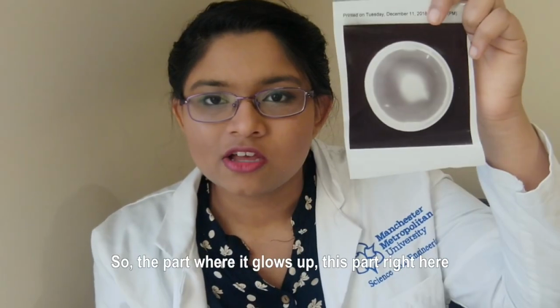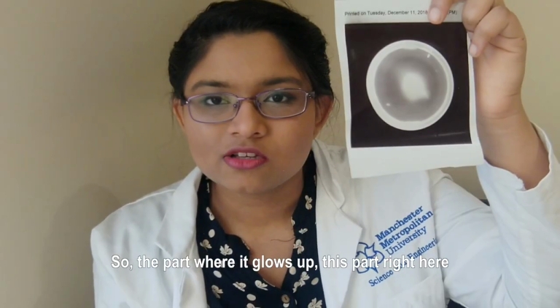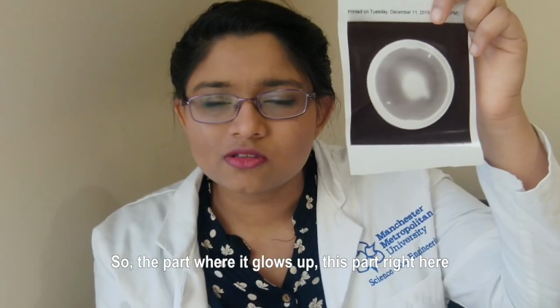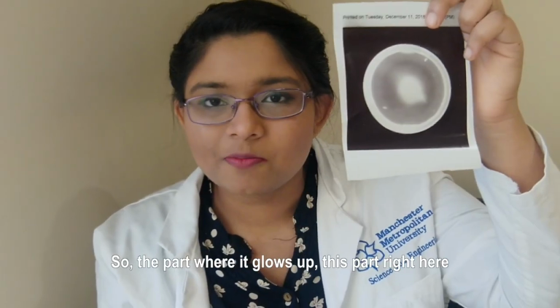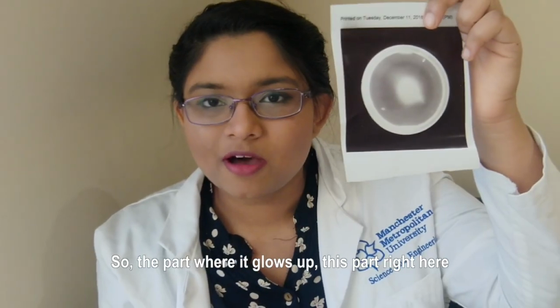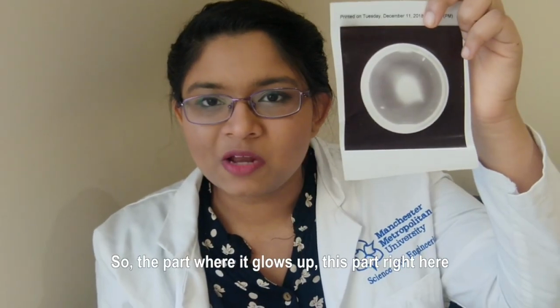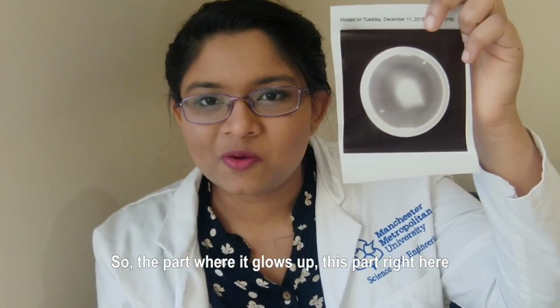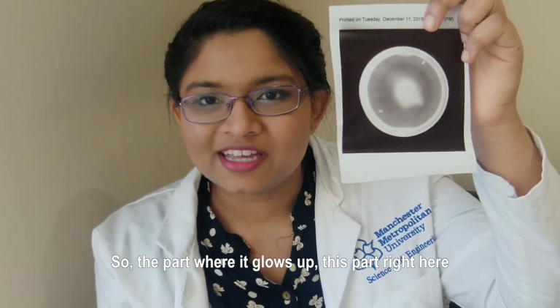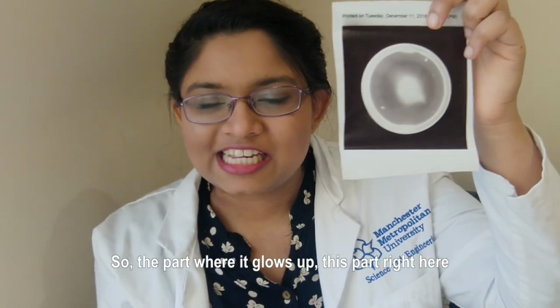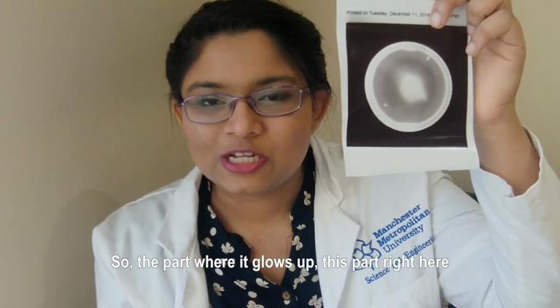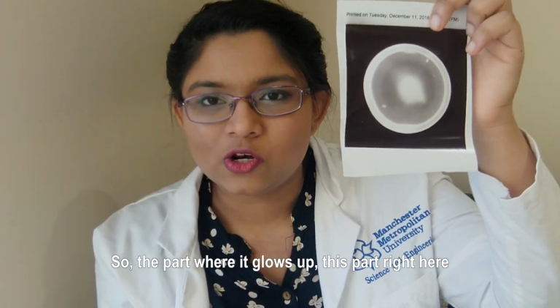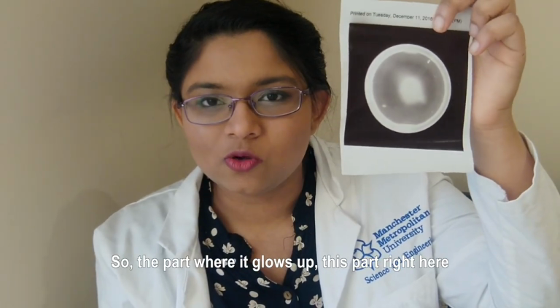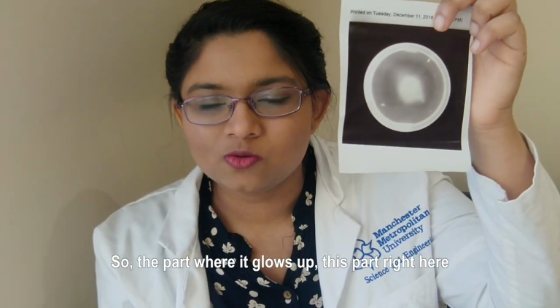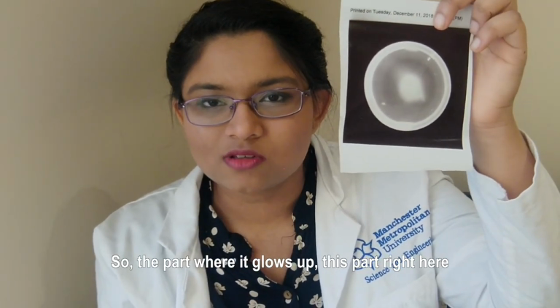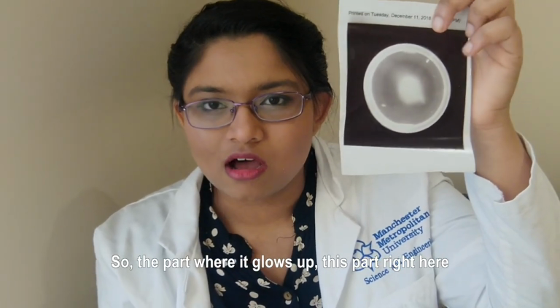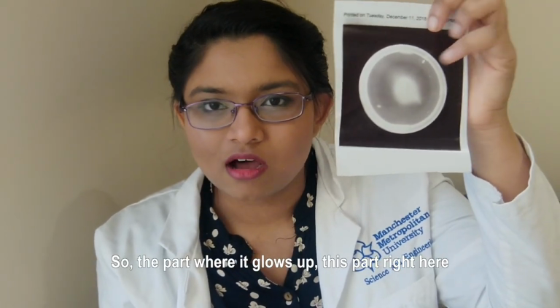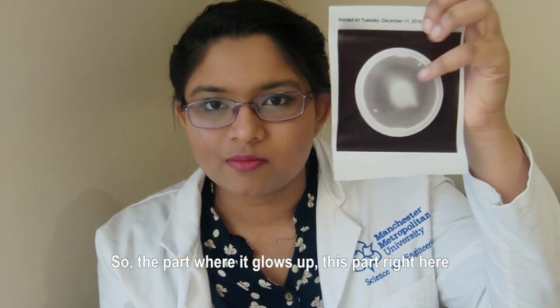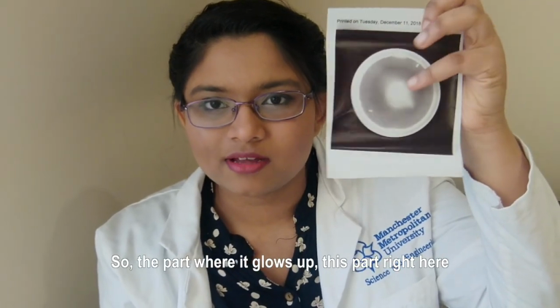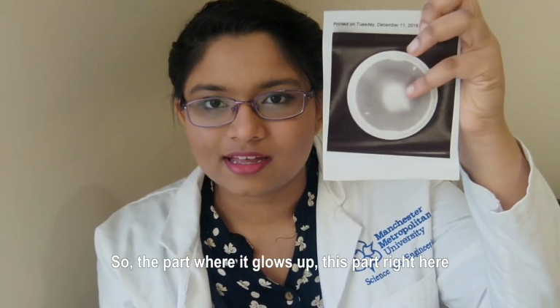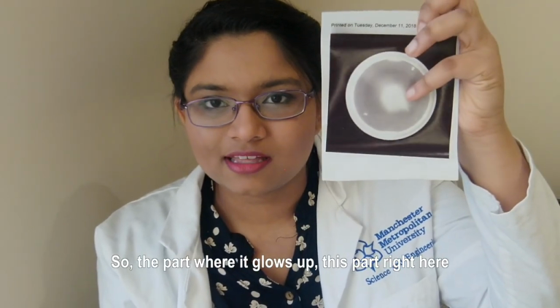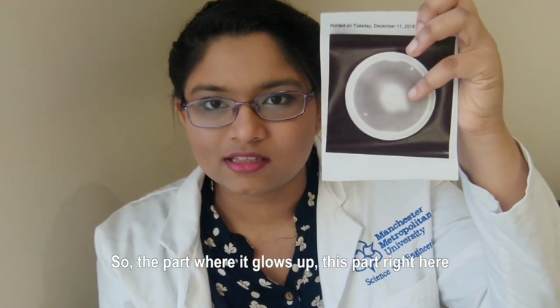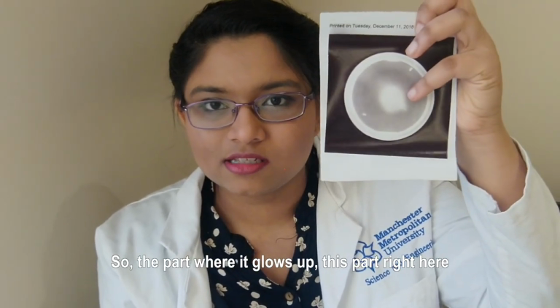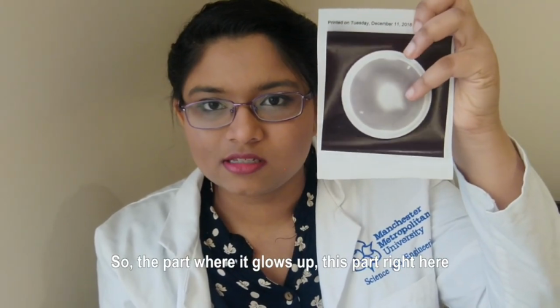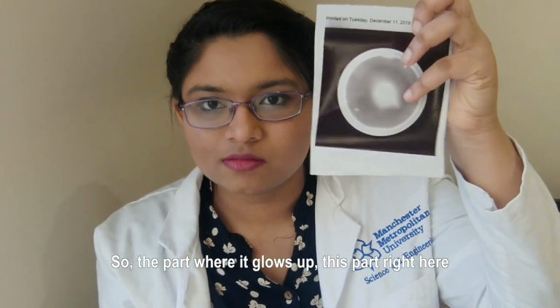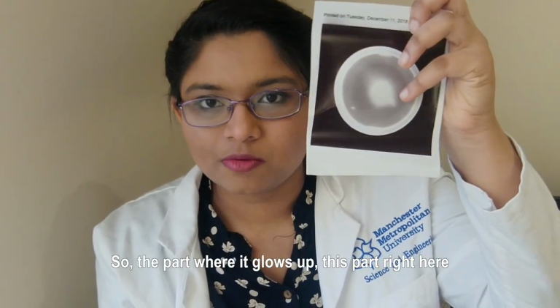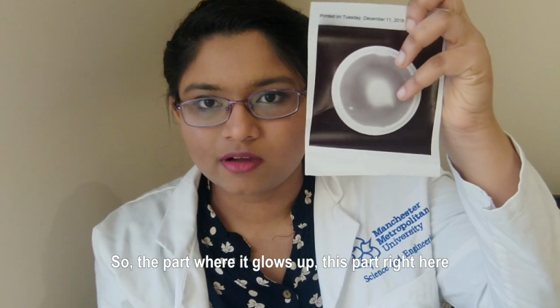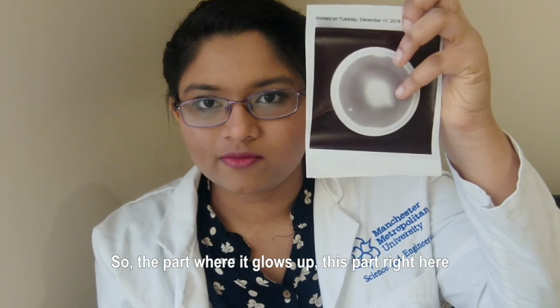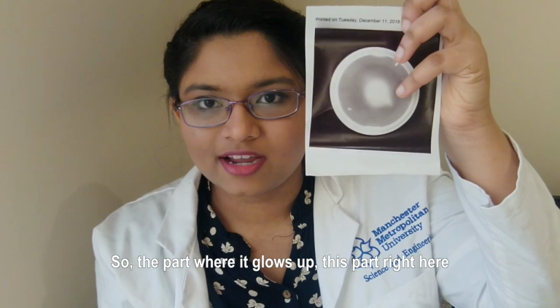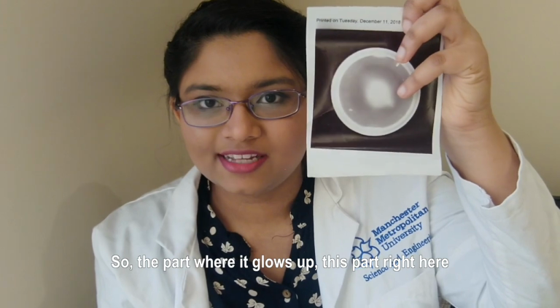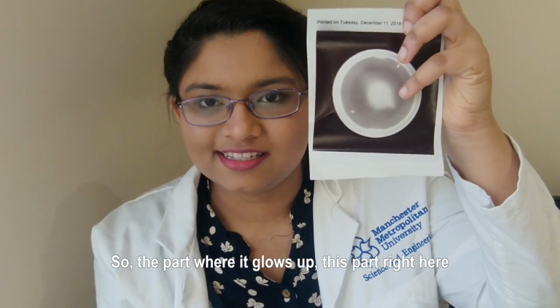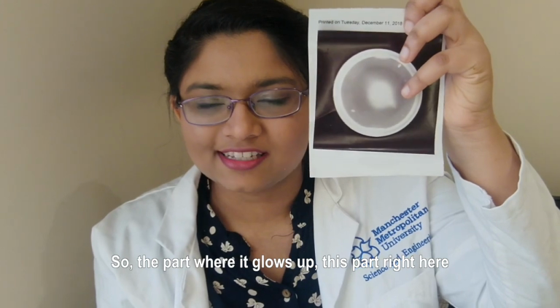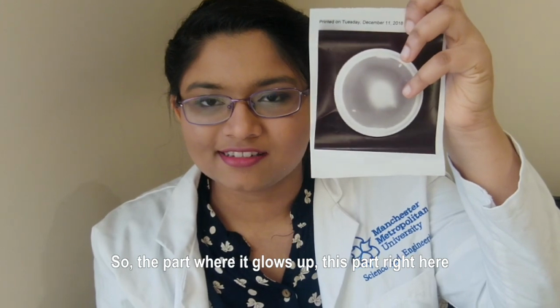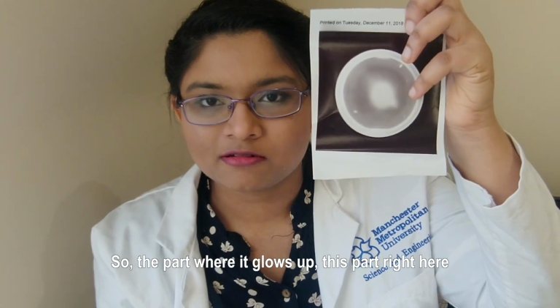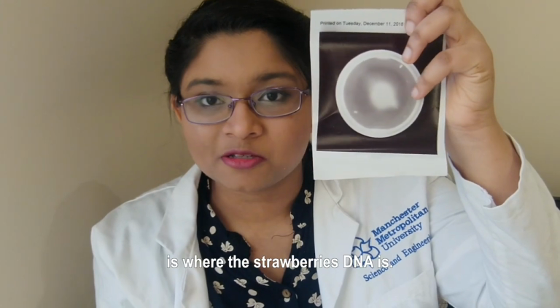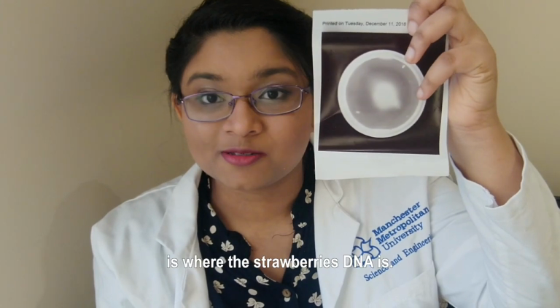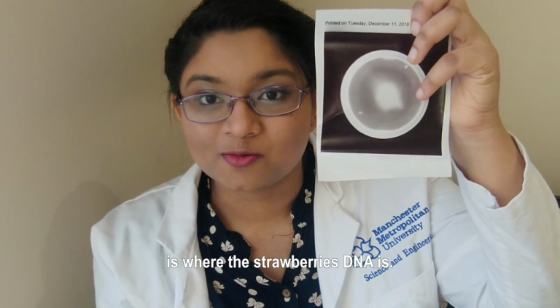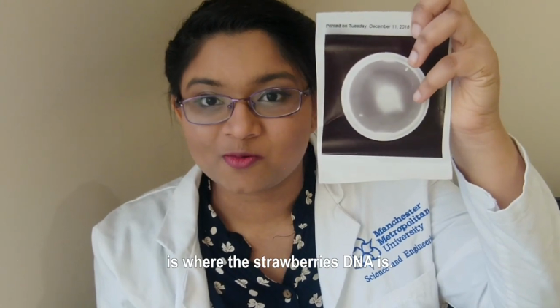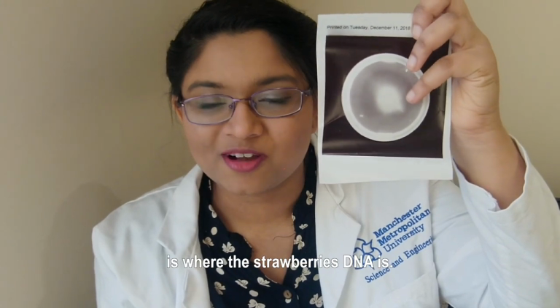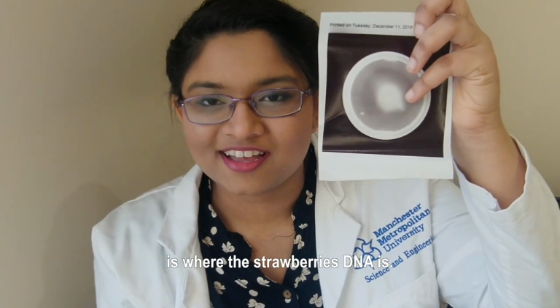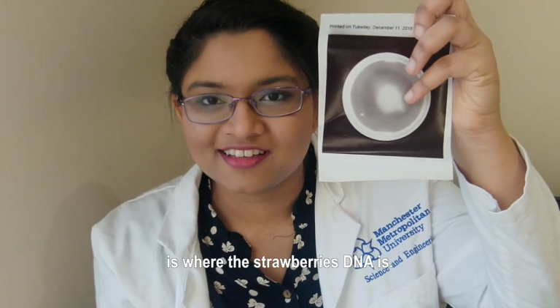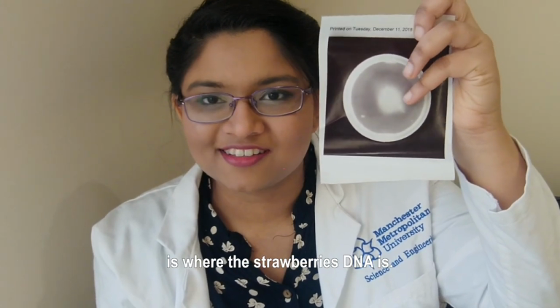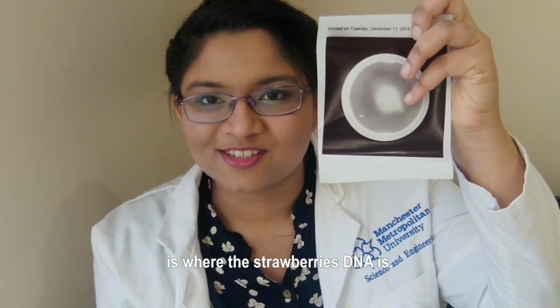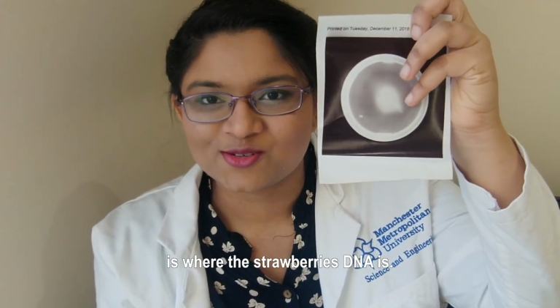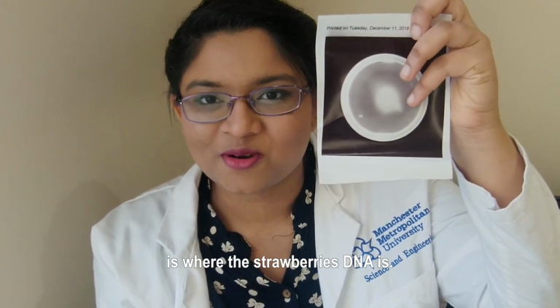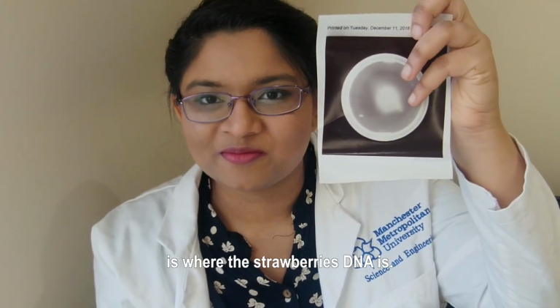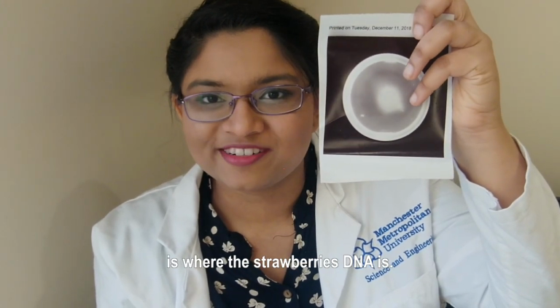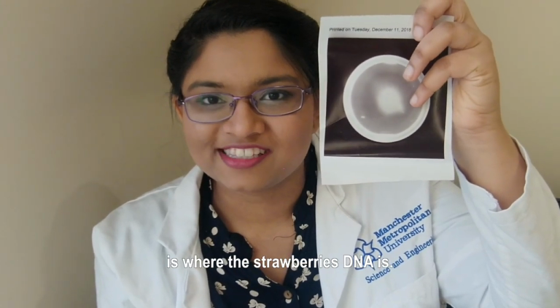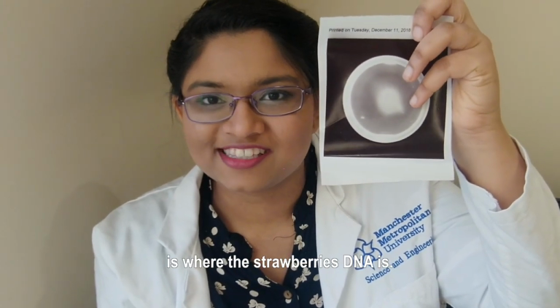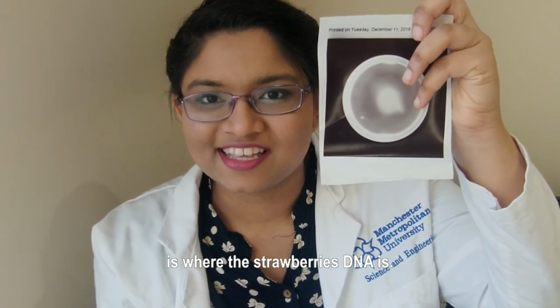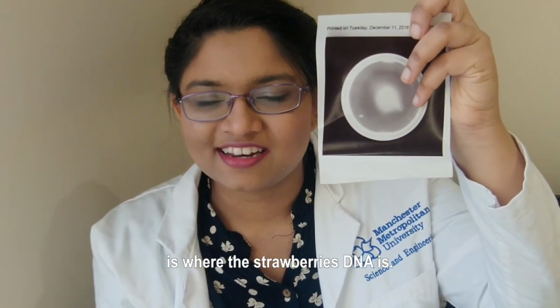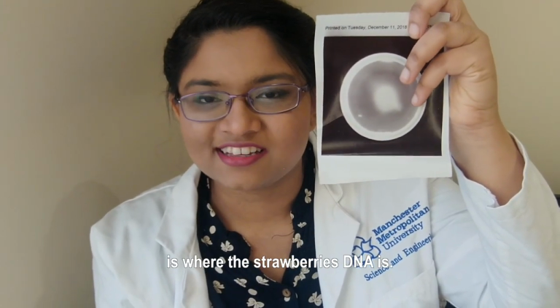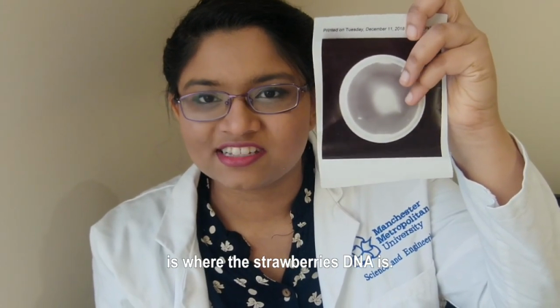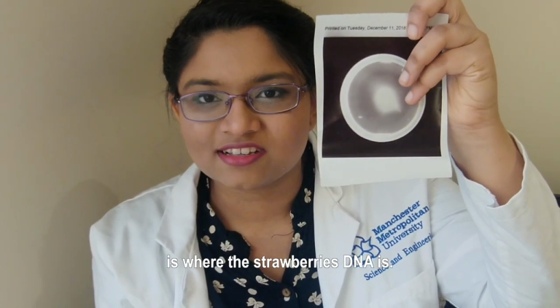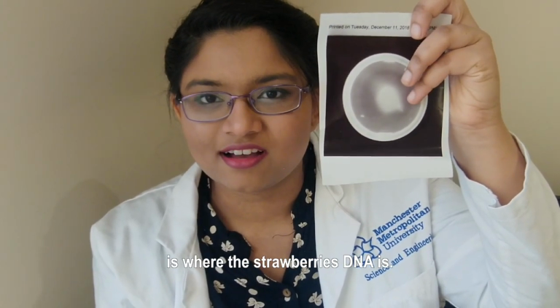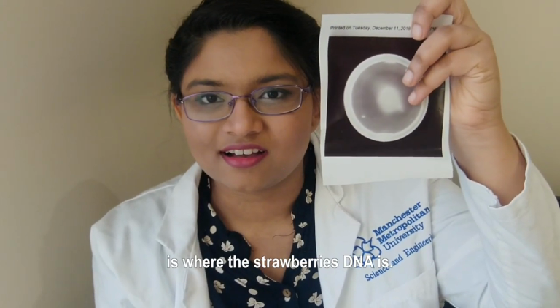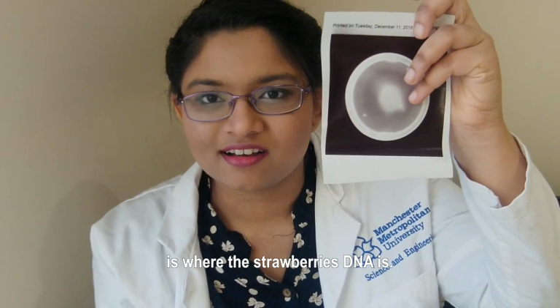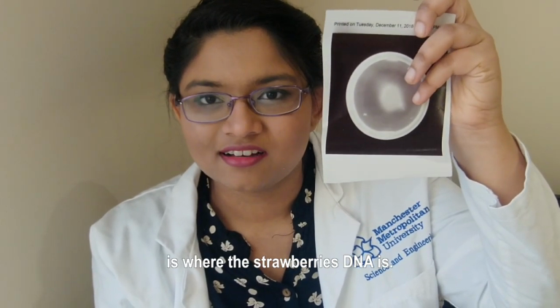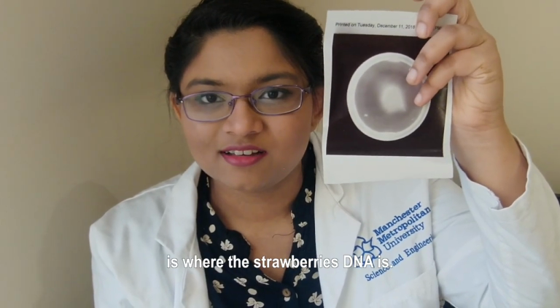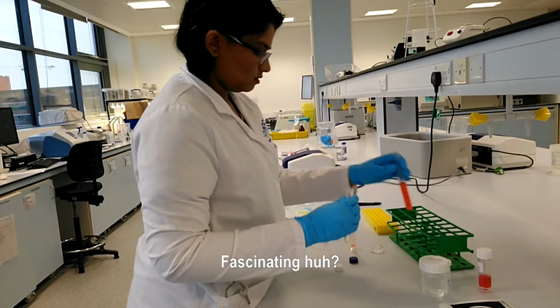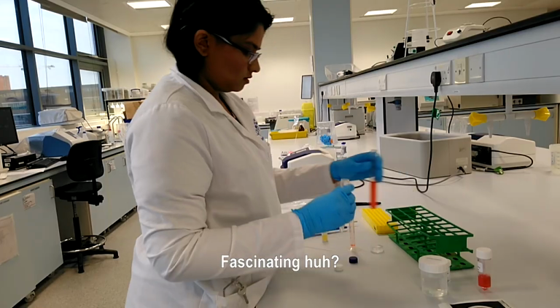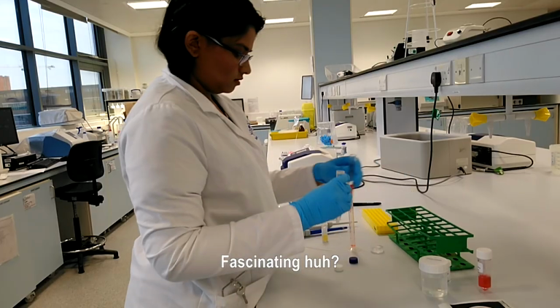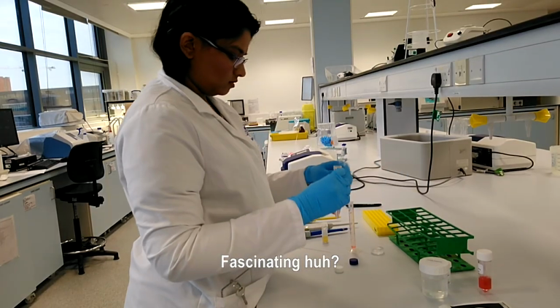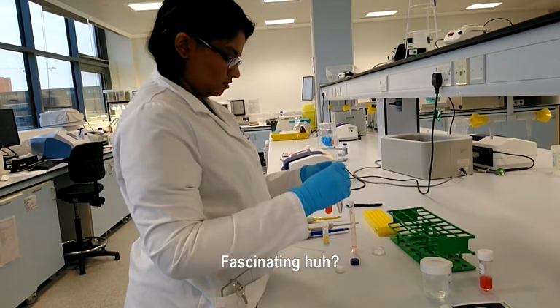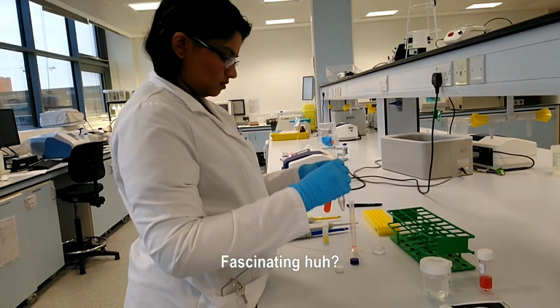So let me show you a picture. The part where it glows up — this part right here — is where the strawberries' DNA is. Fascinating, huh?